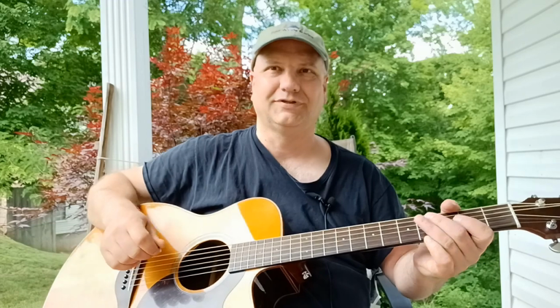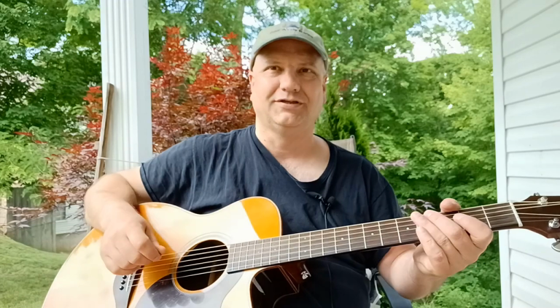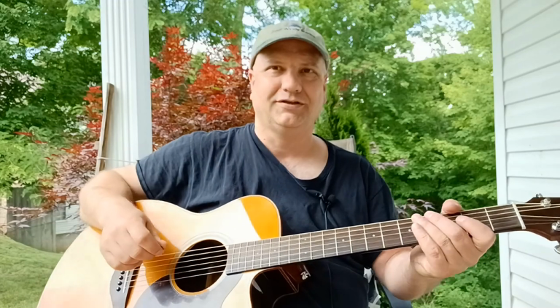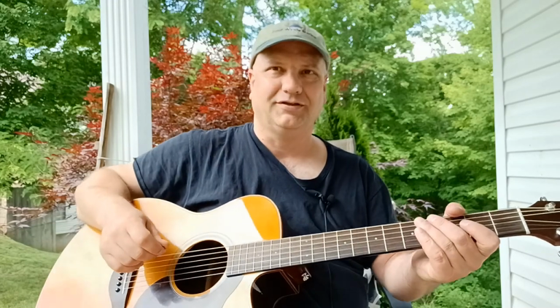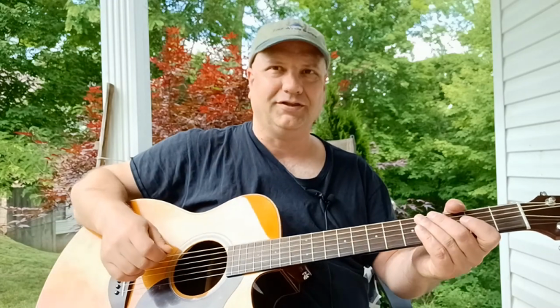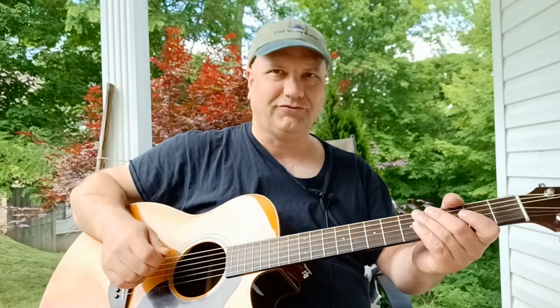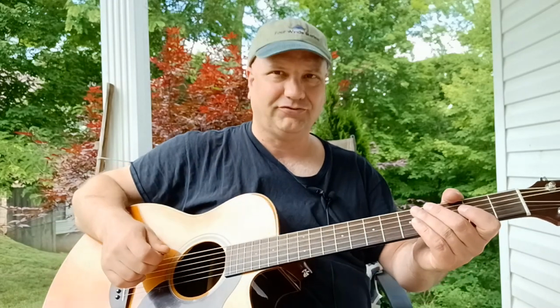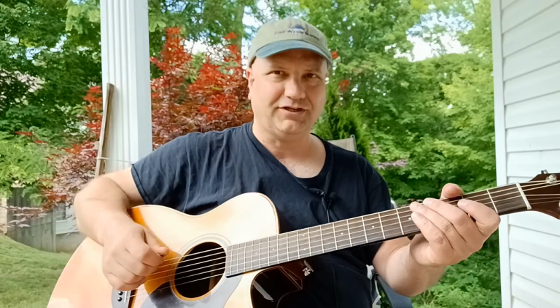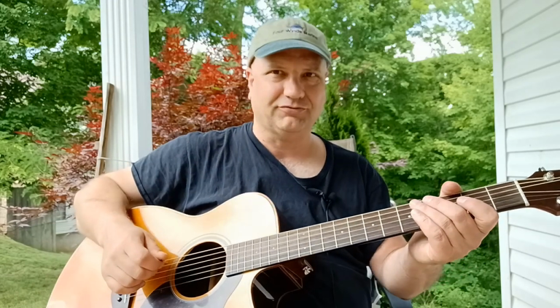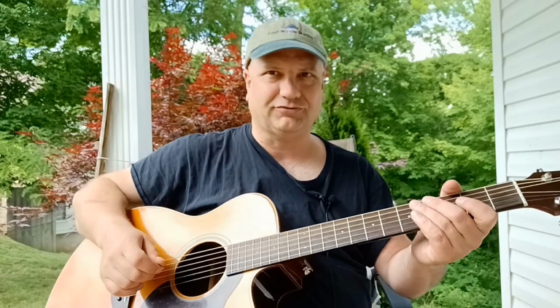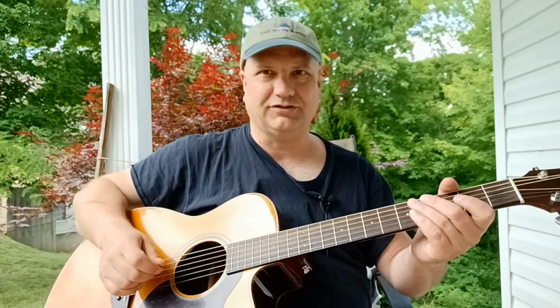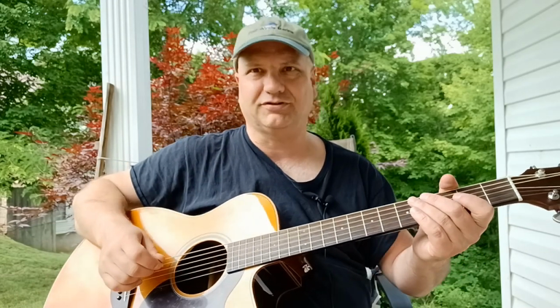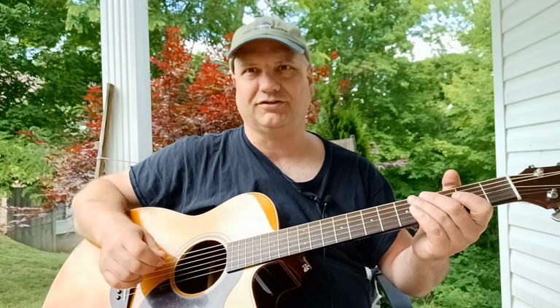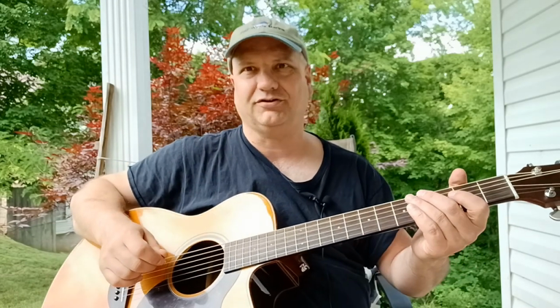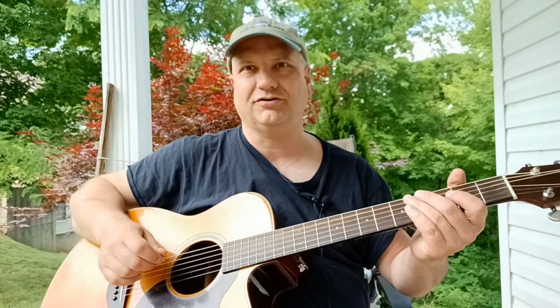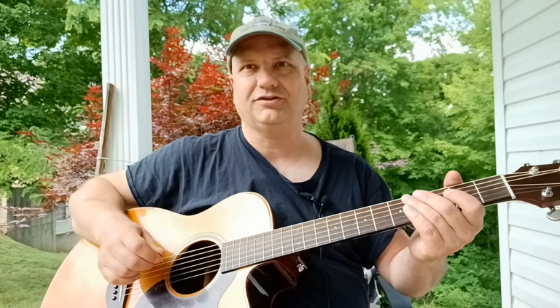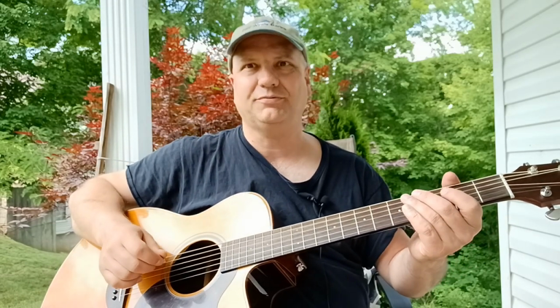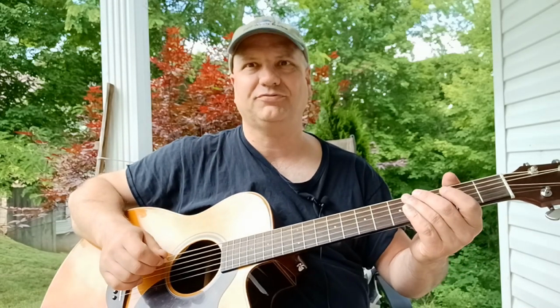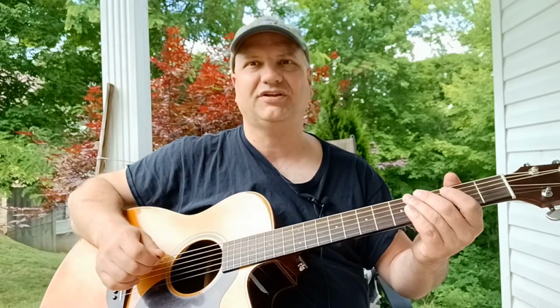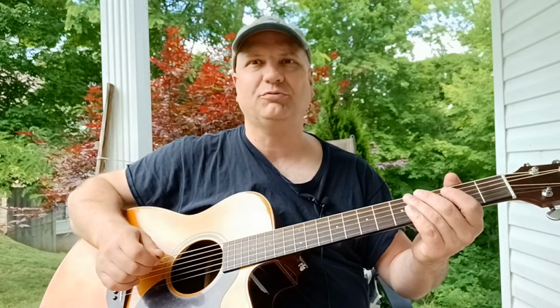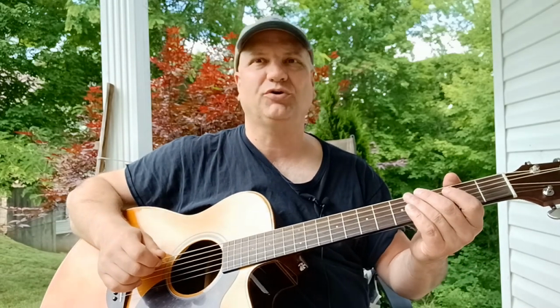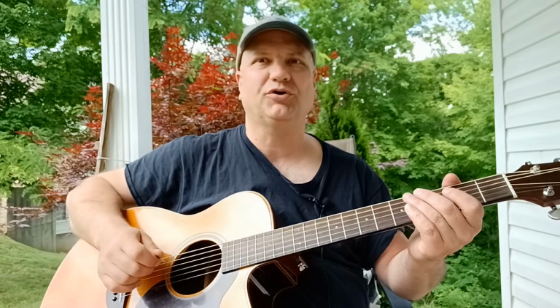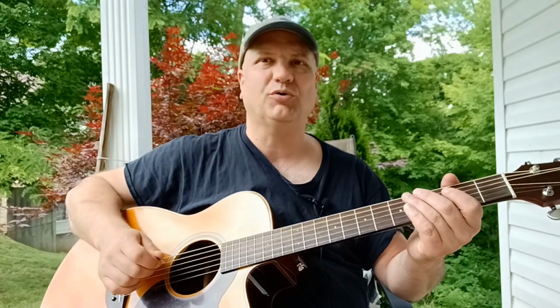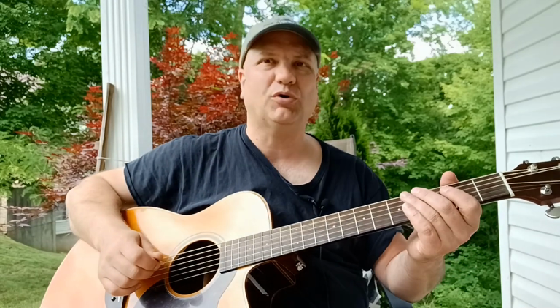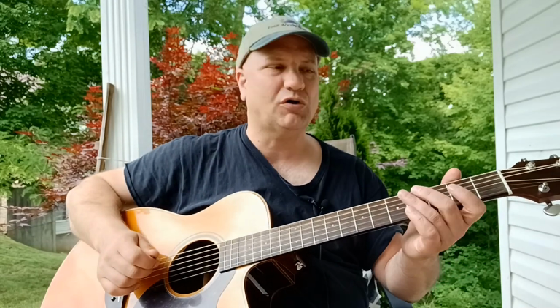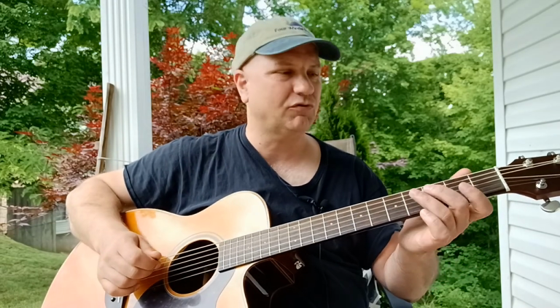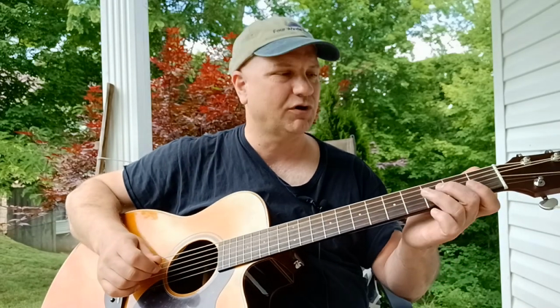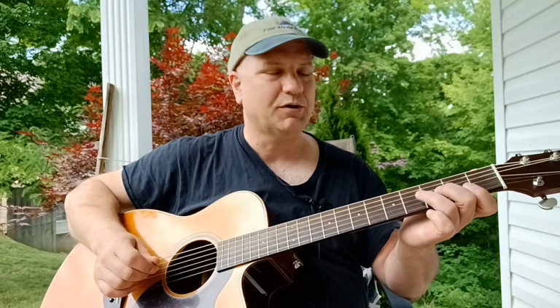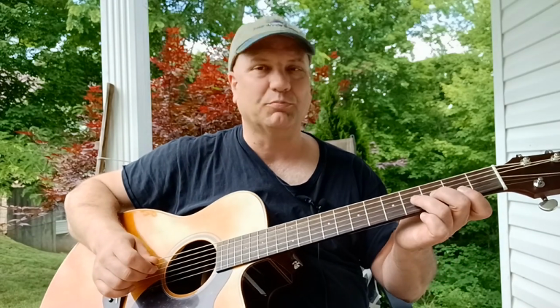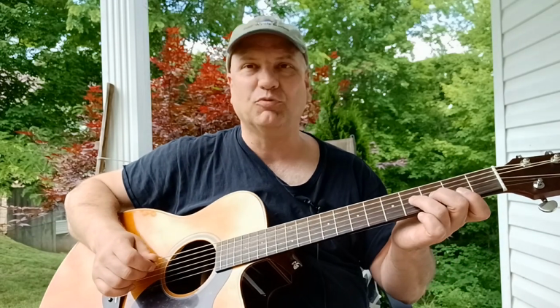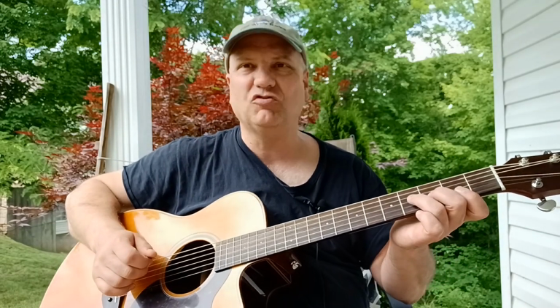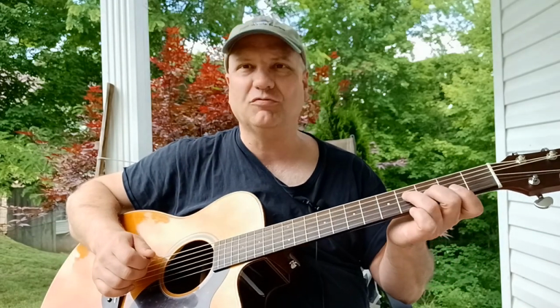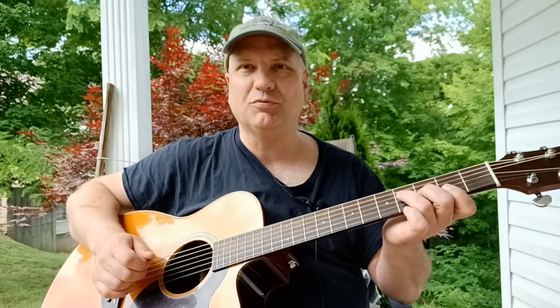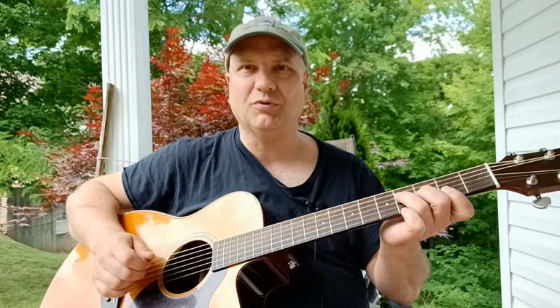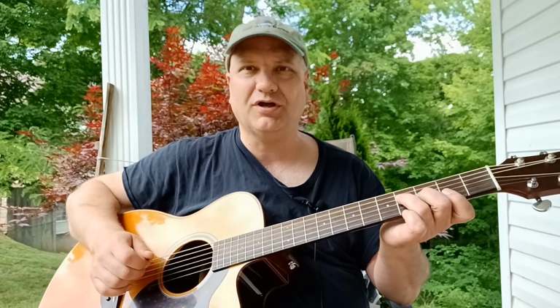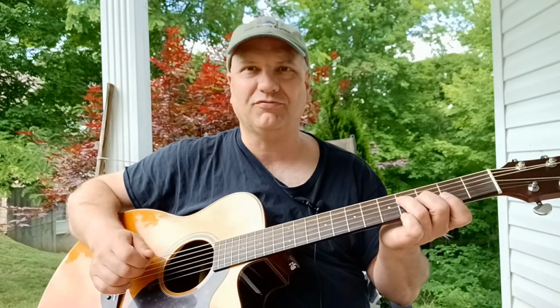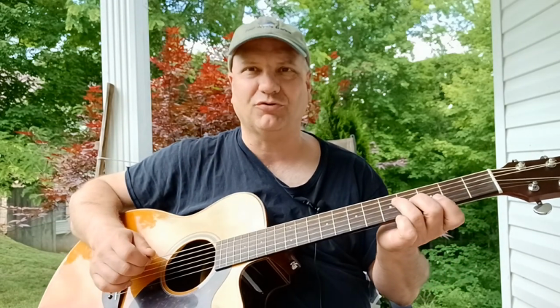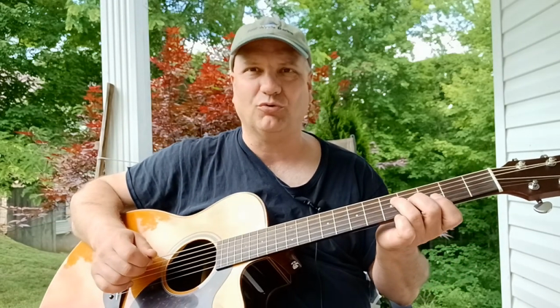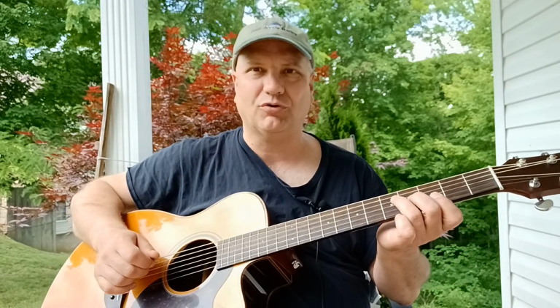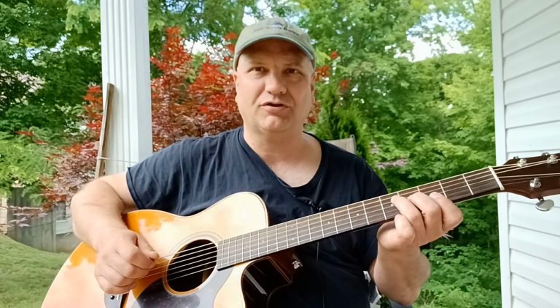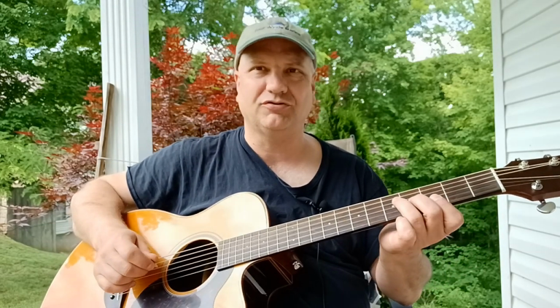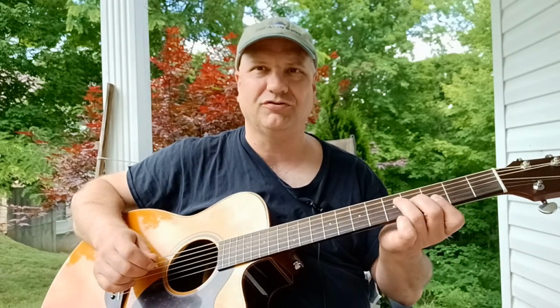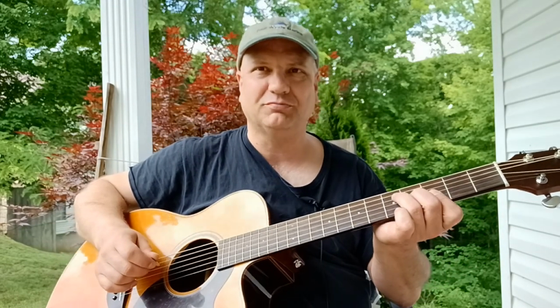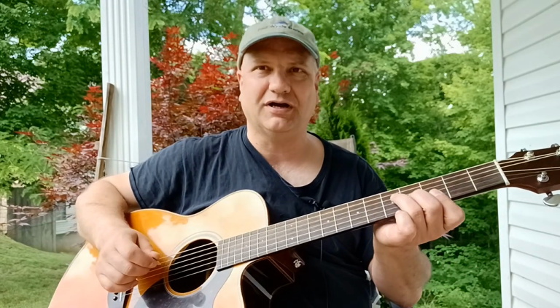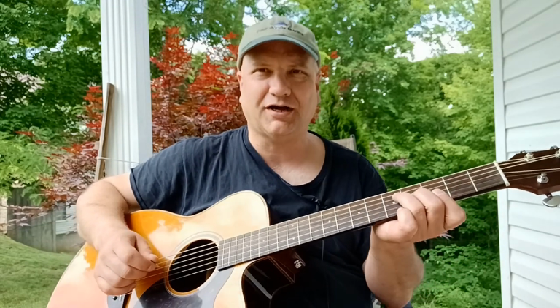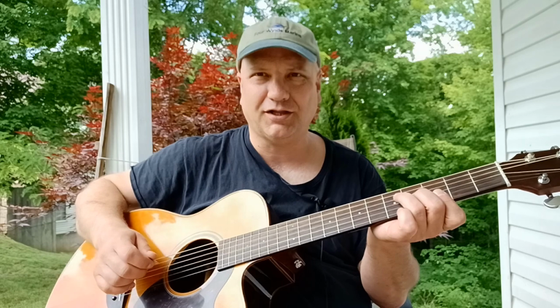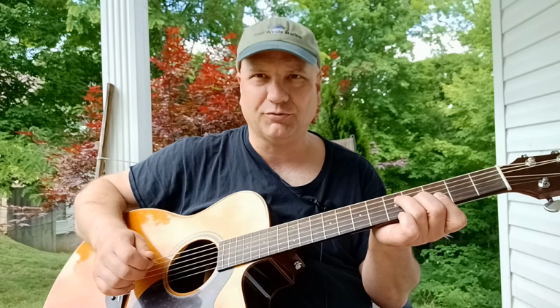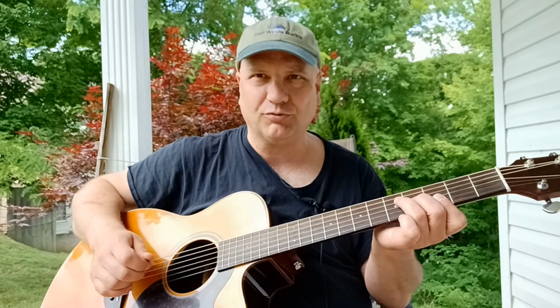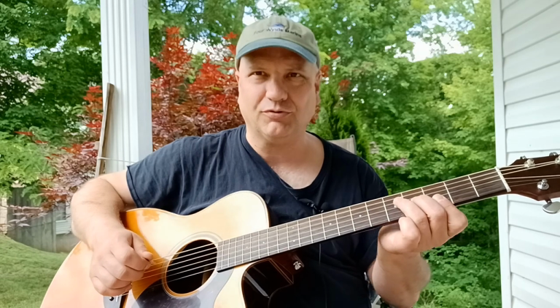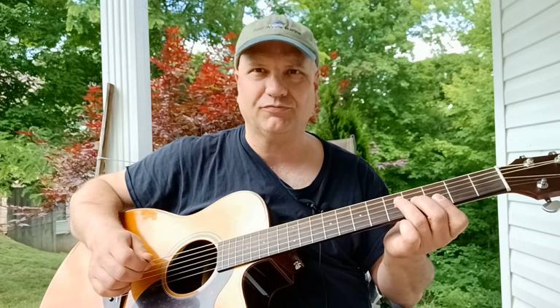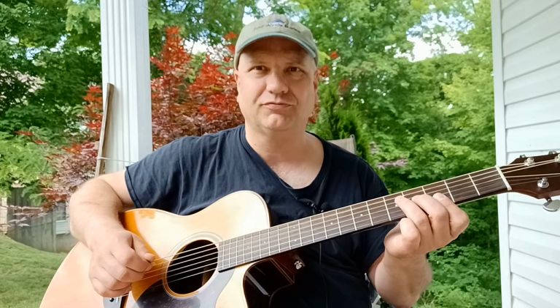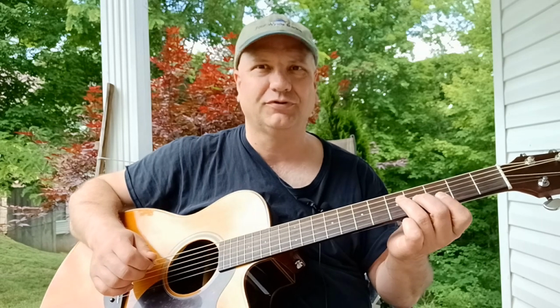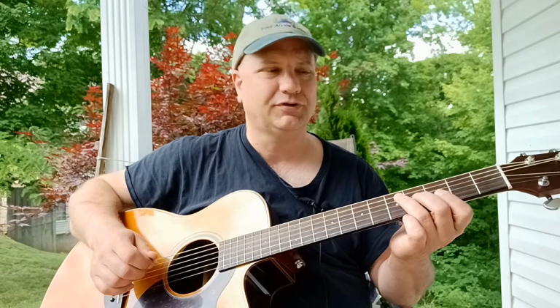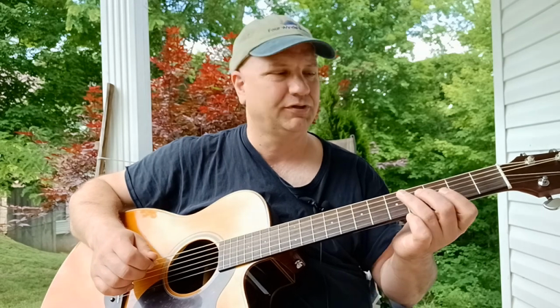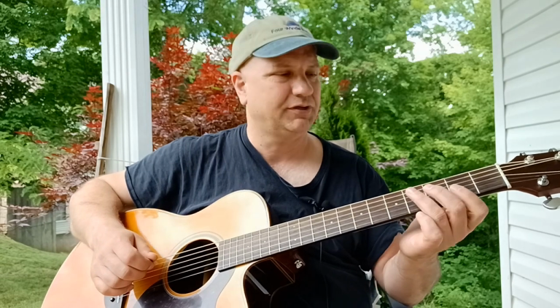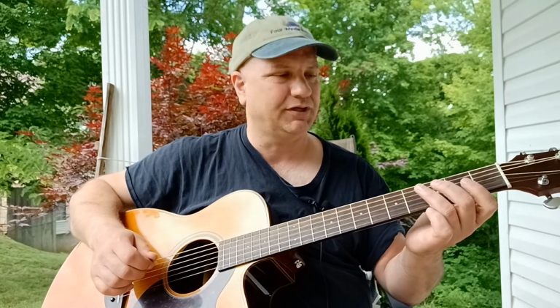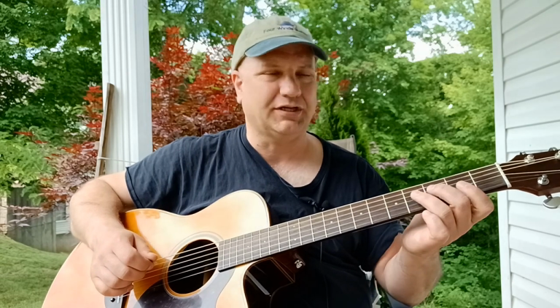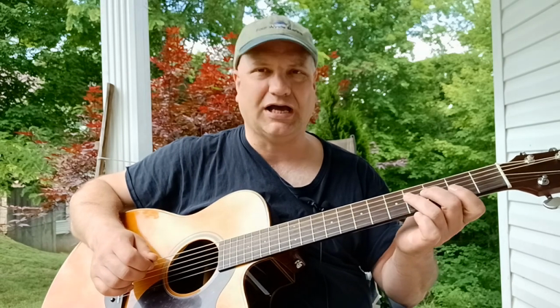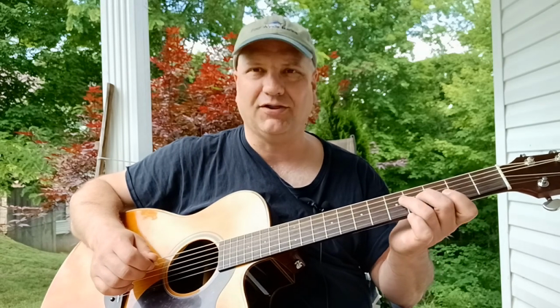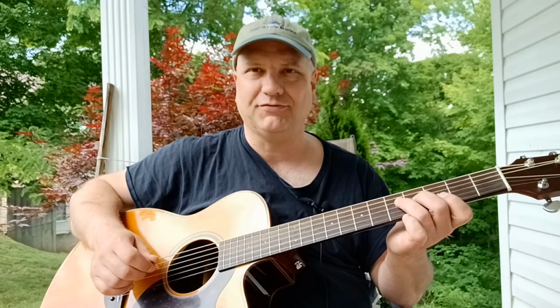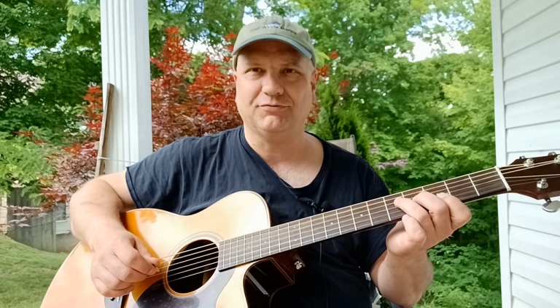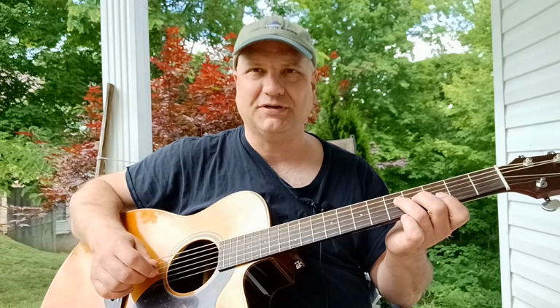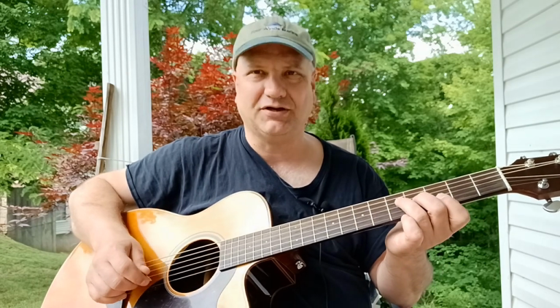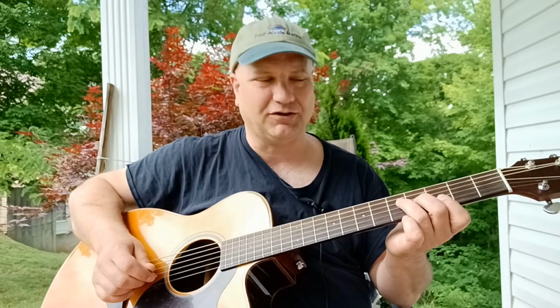Hello, this is Steve with Steve's Guitar Tips. Today we're going to go over the movable F chord as used by Howling Wolf in Howling for My Darling.